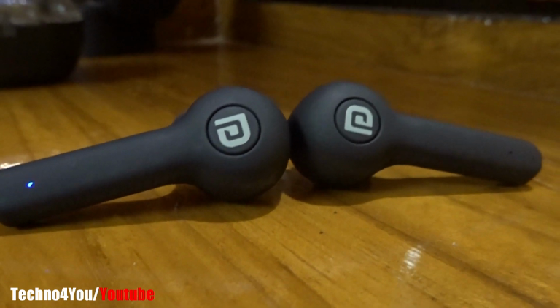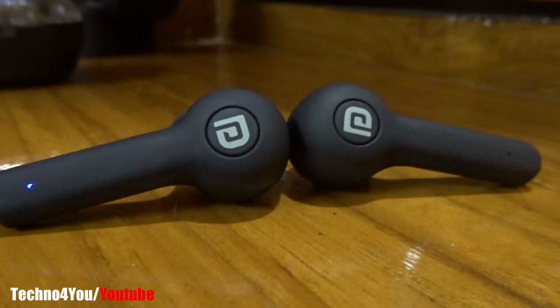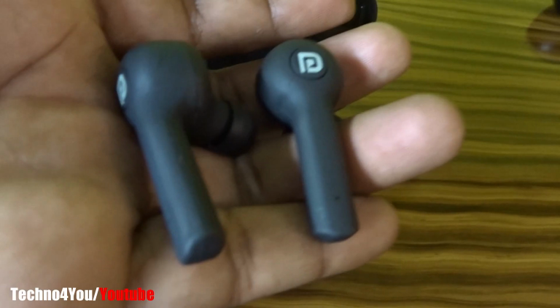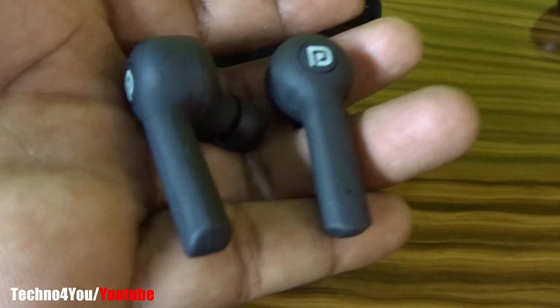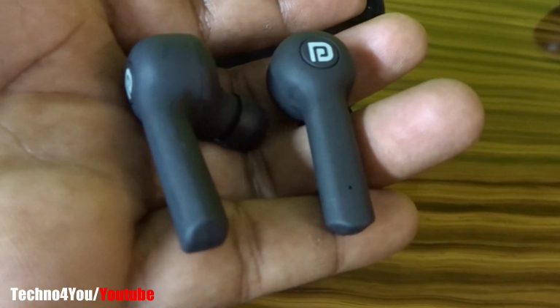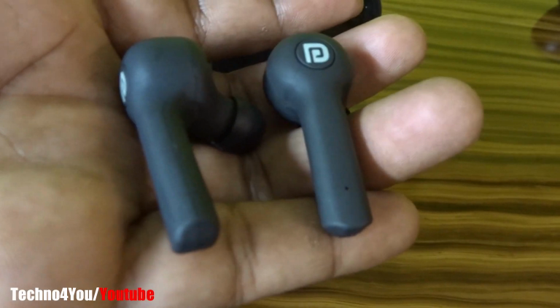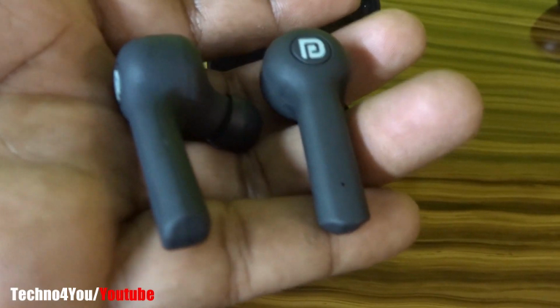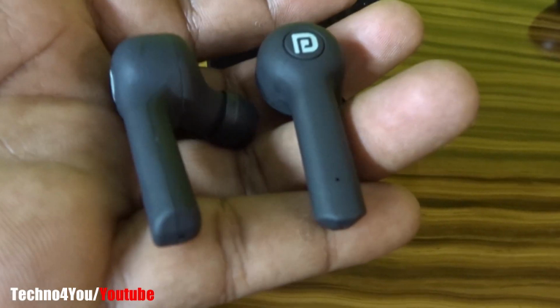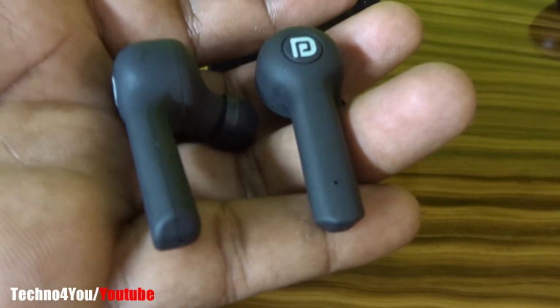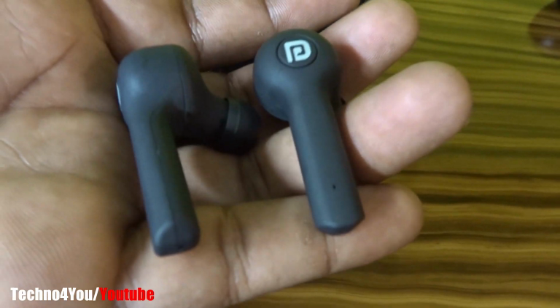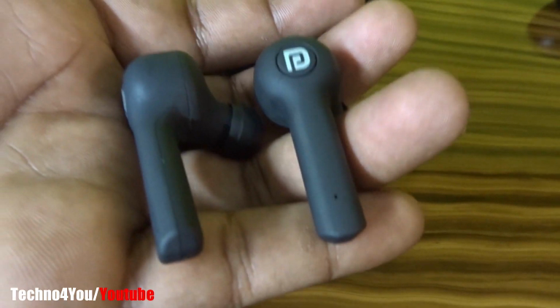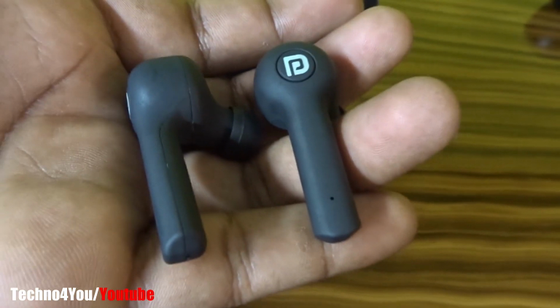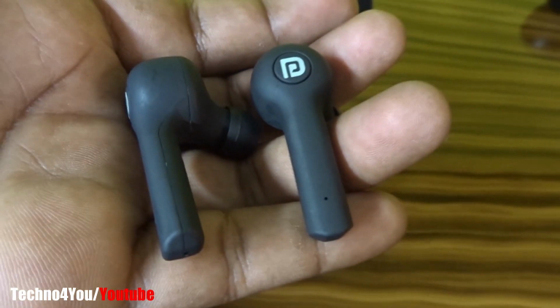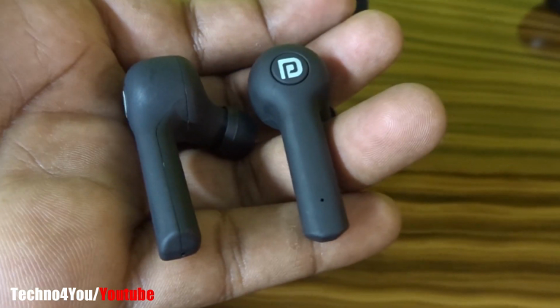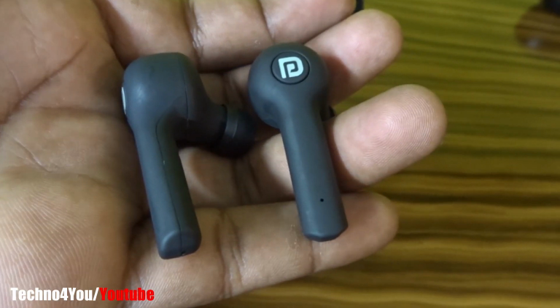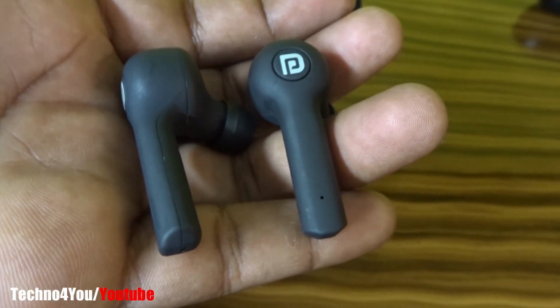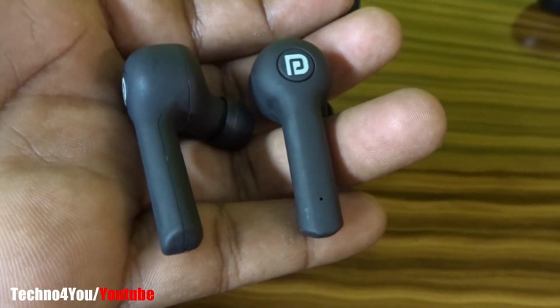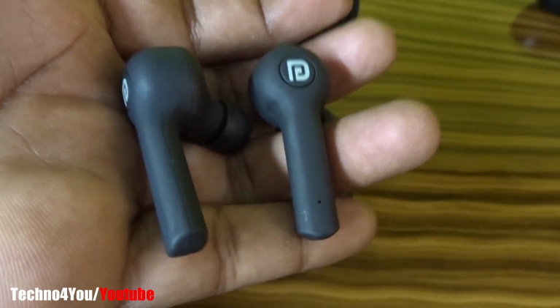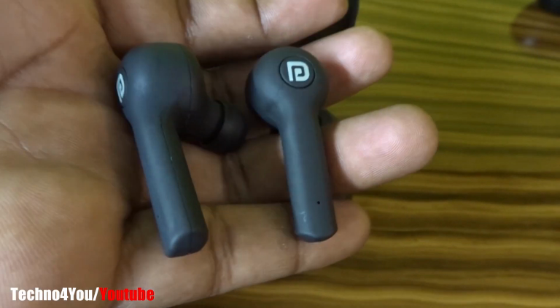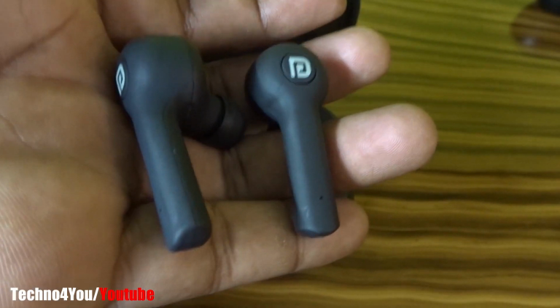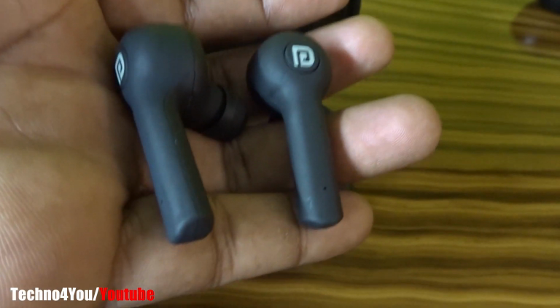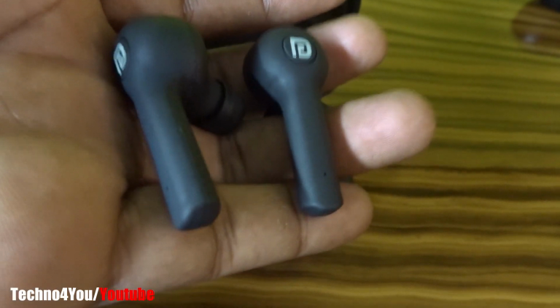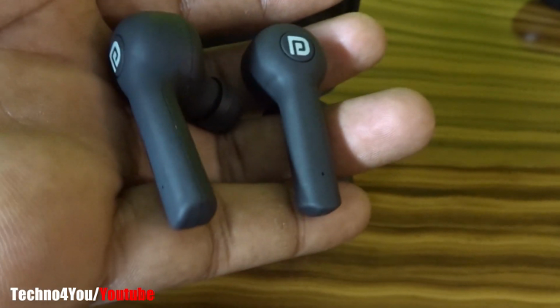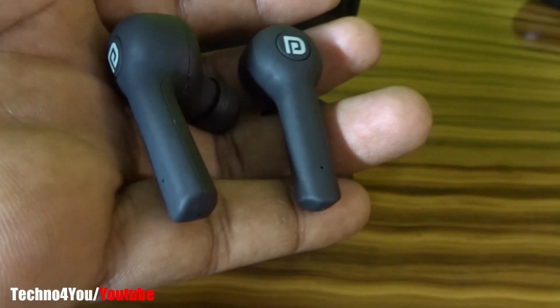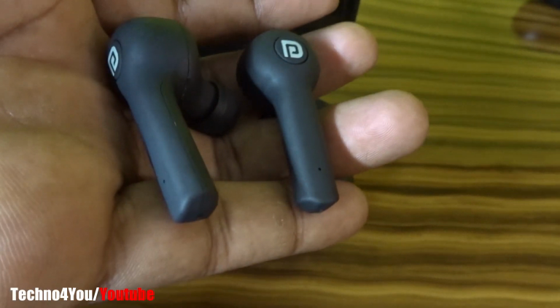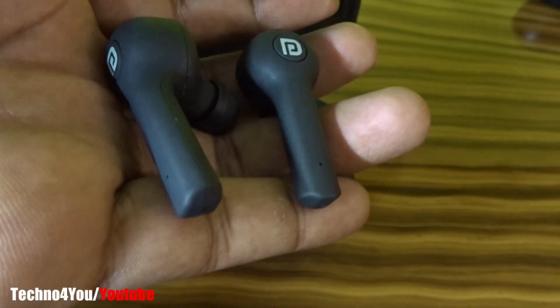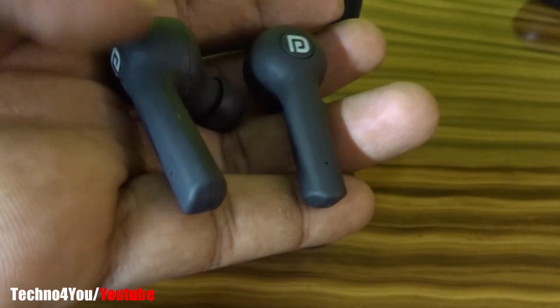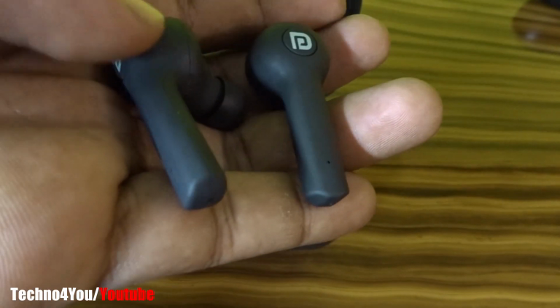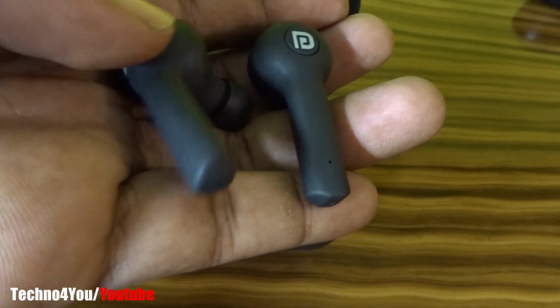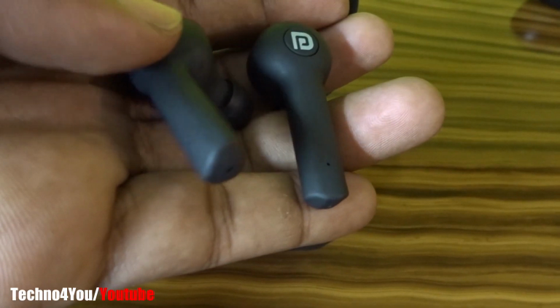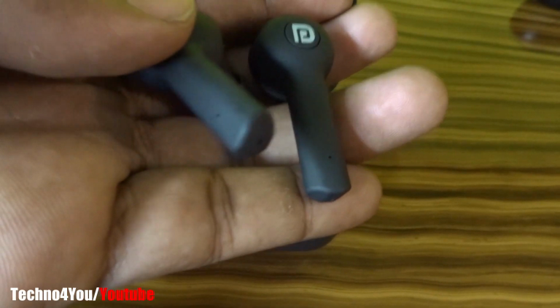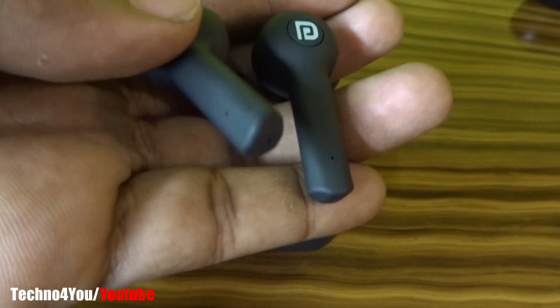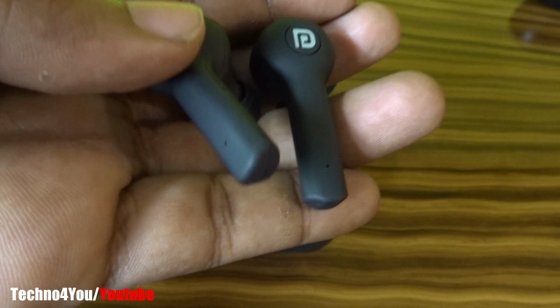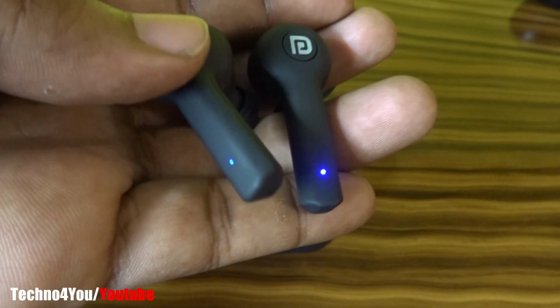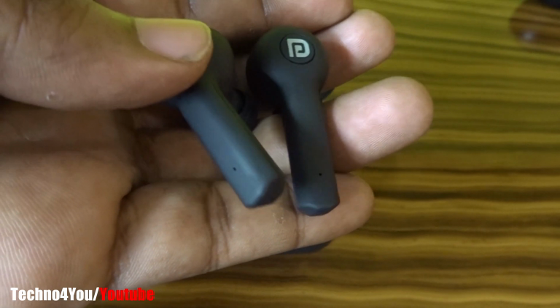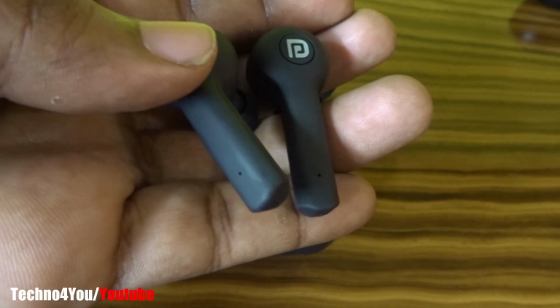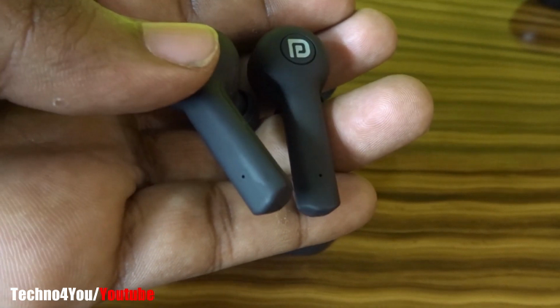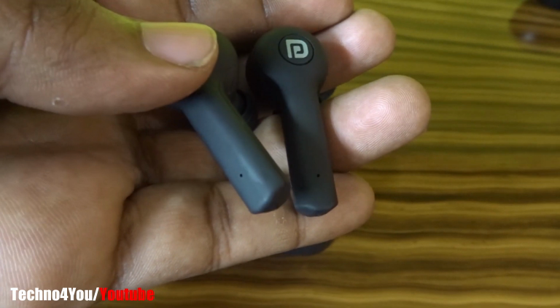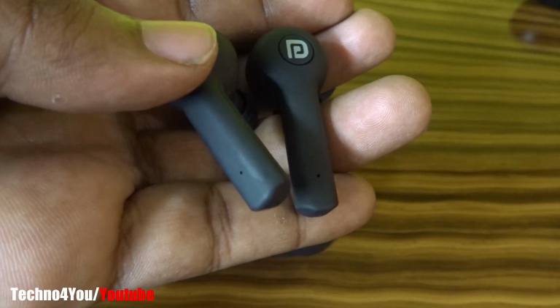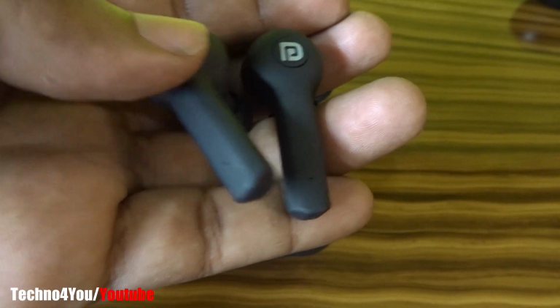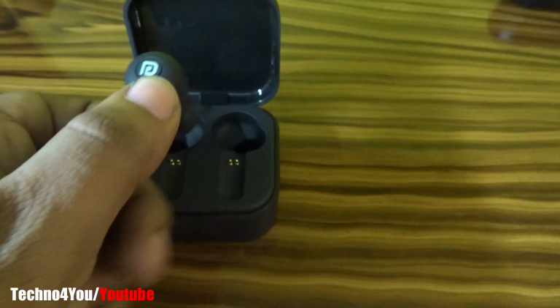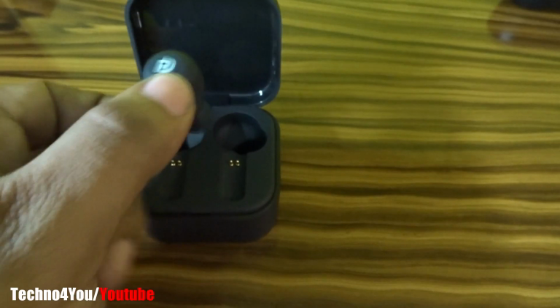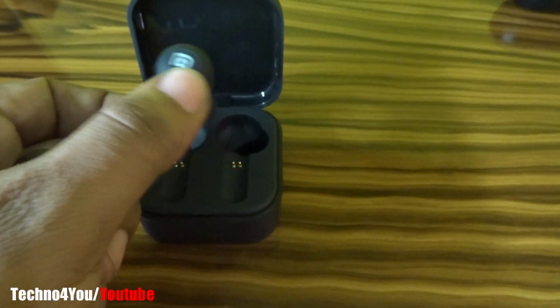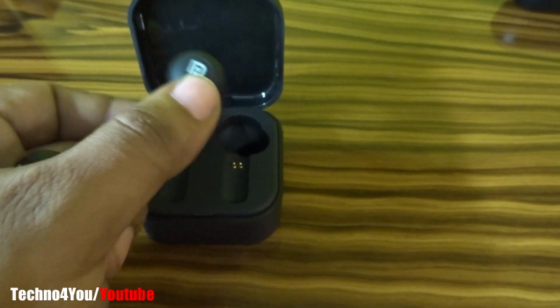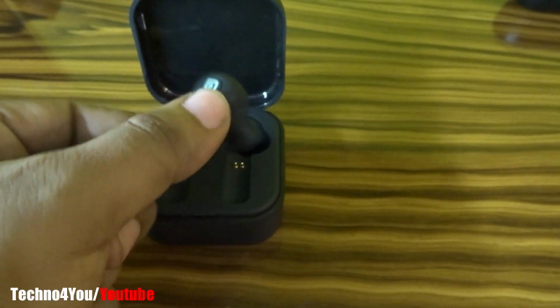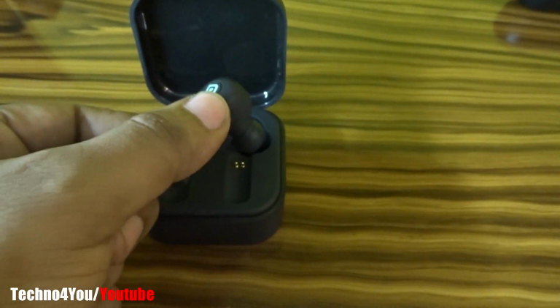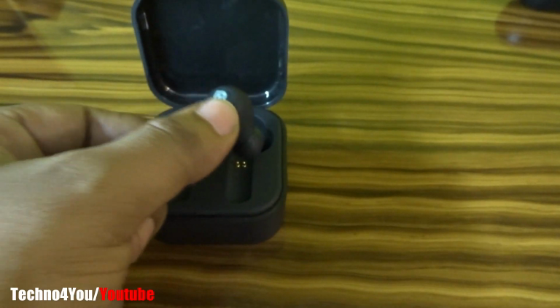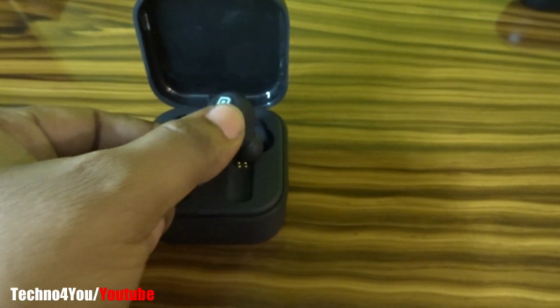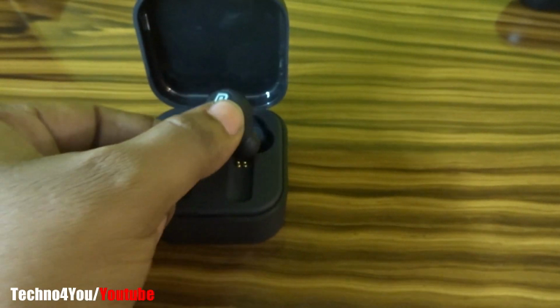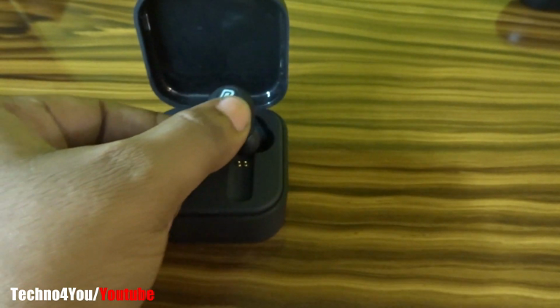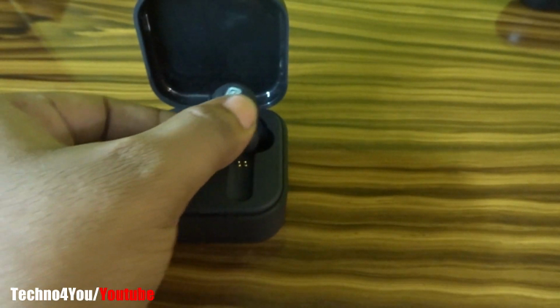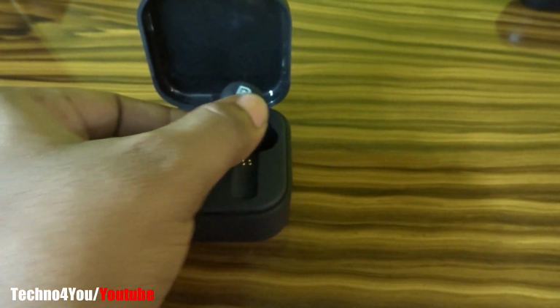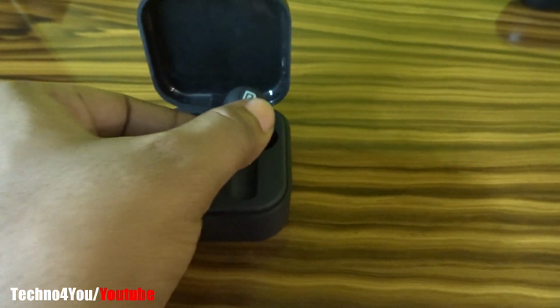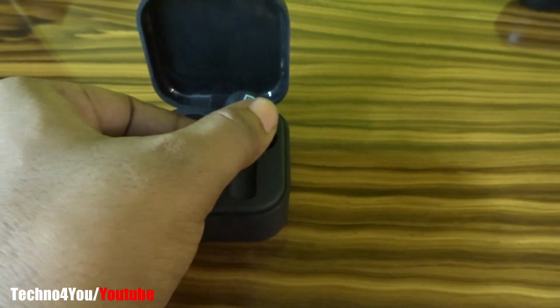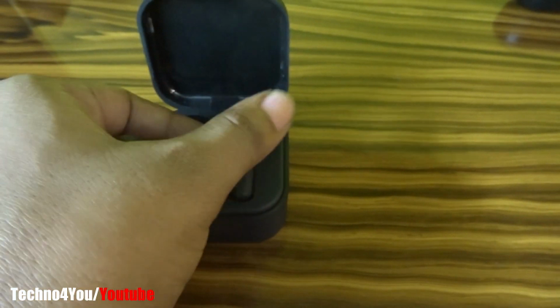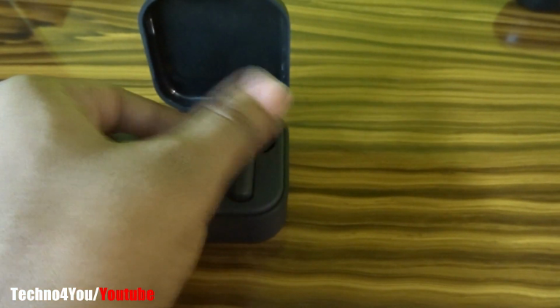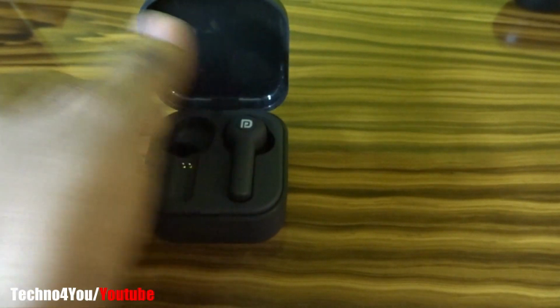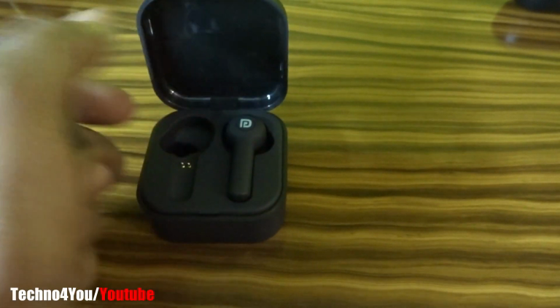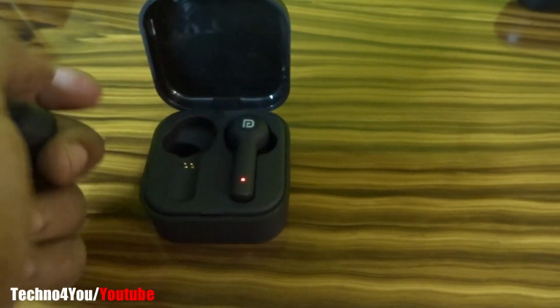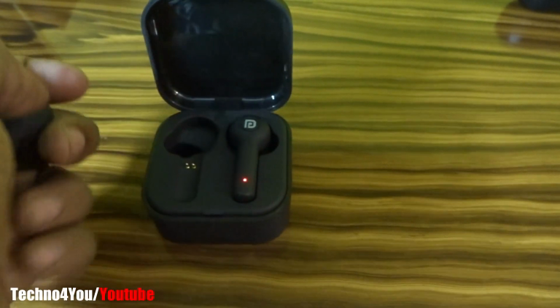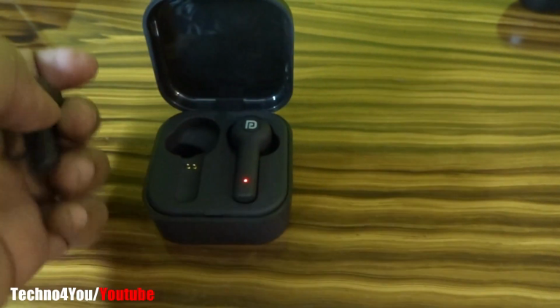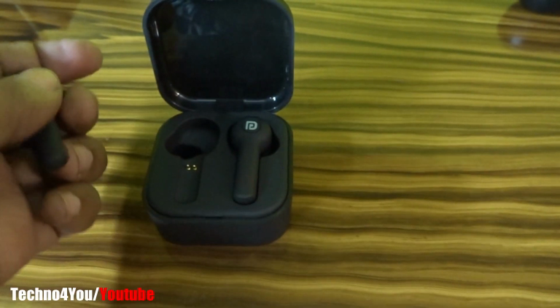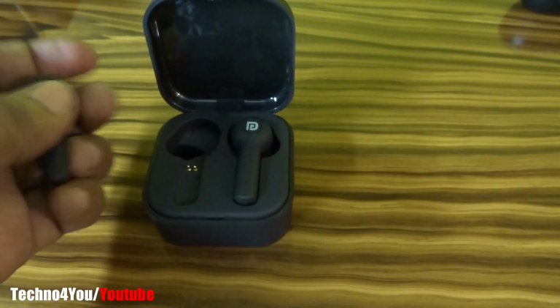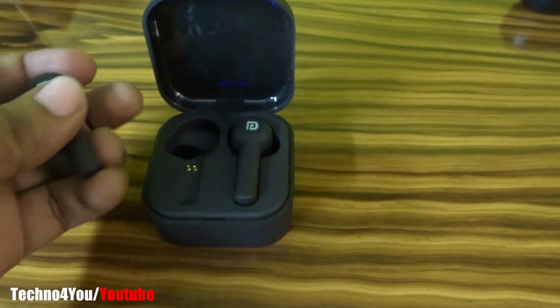If you want to buy these earpods, the purchase link is in the description of this video.